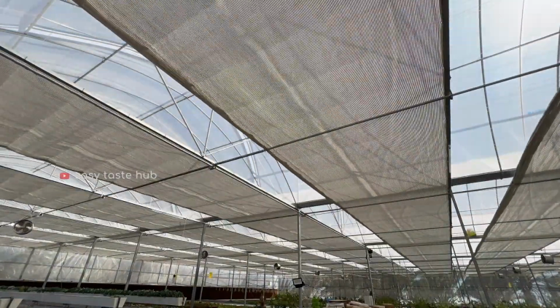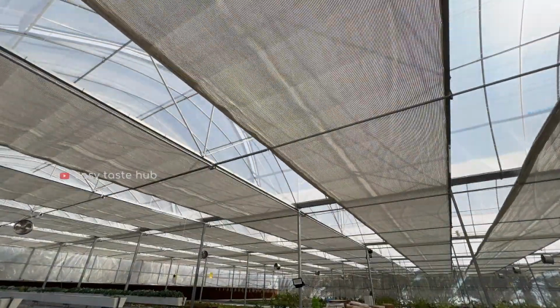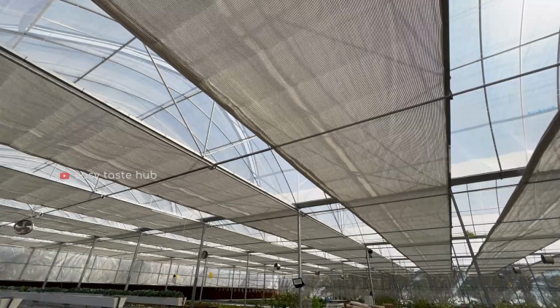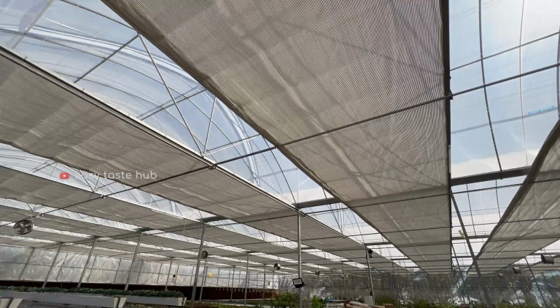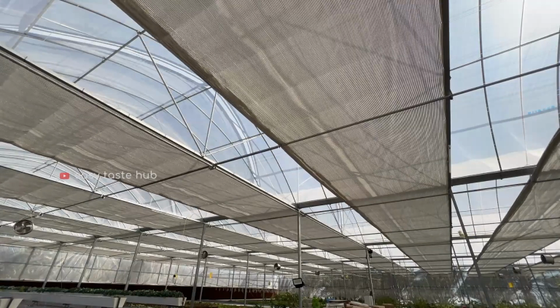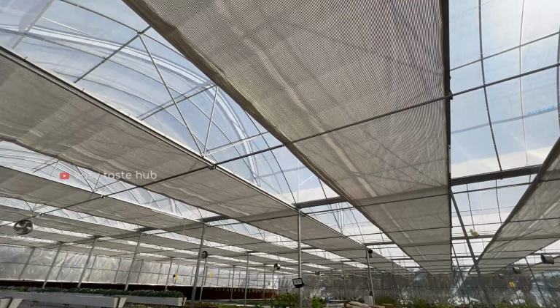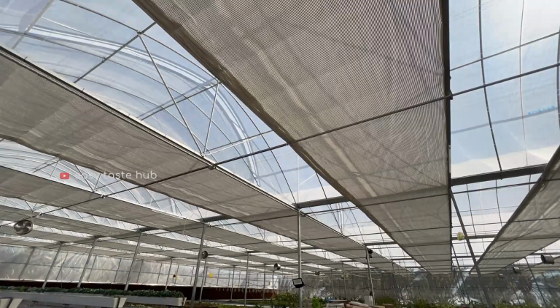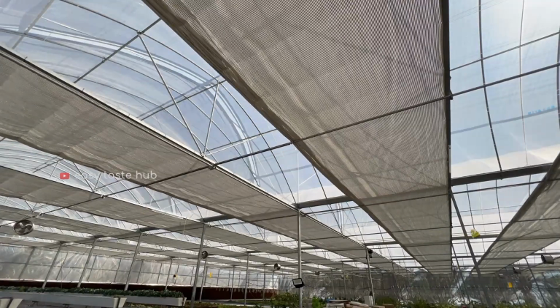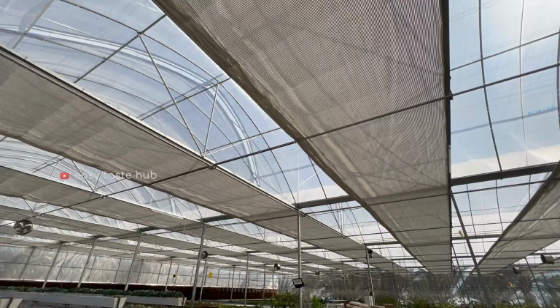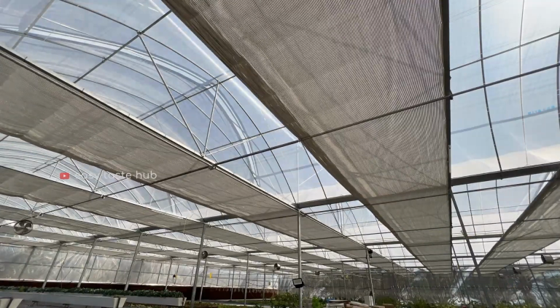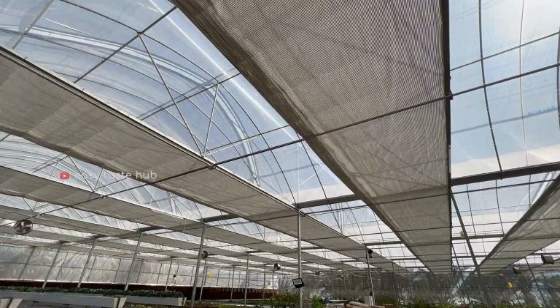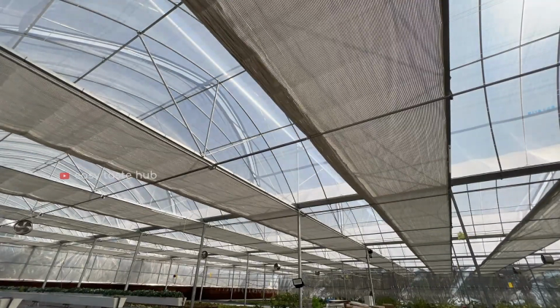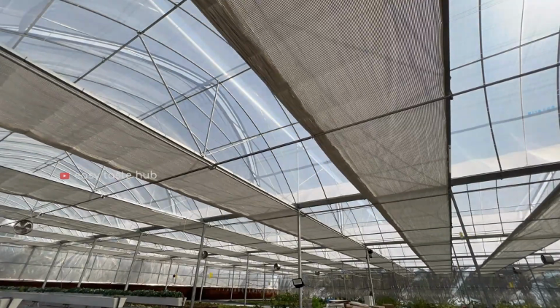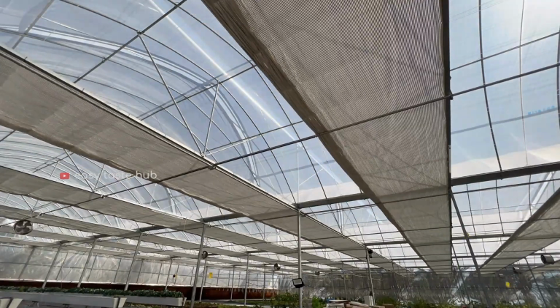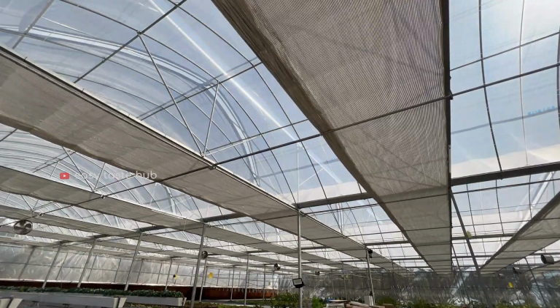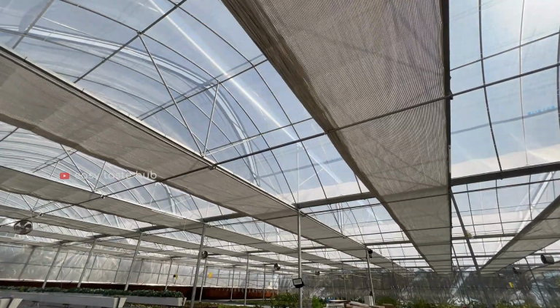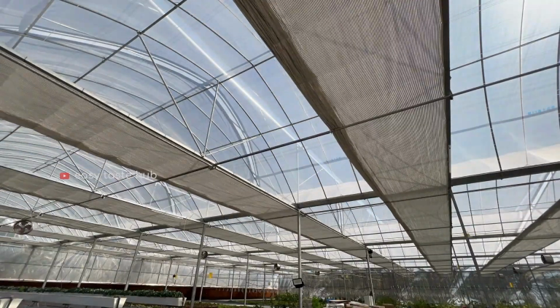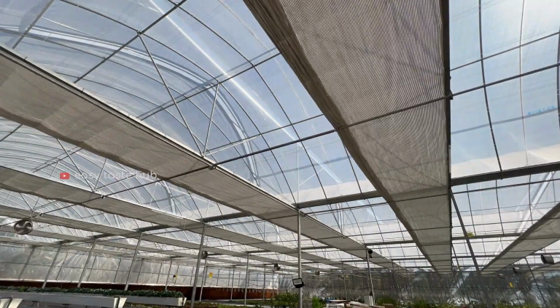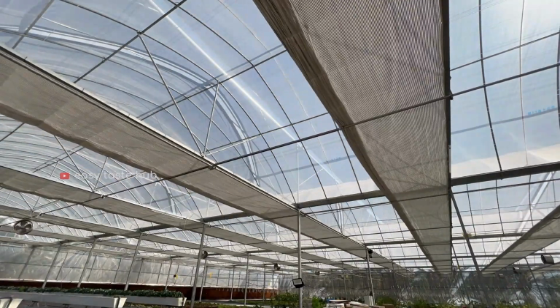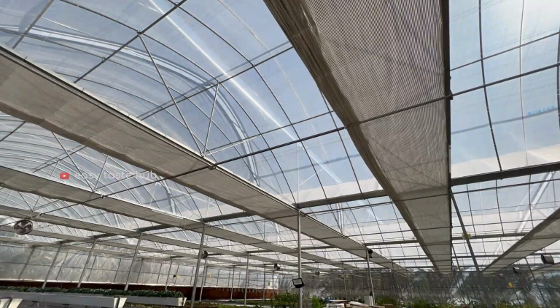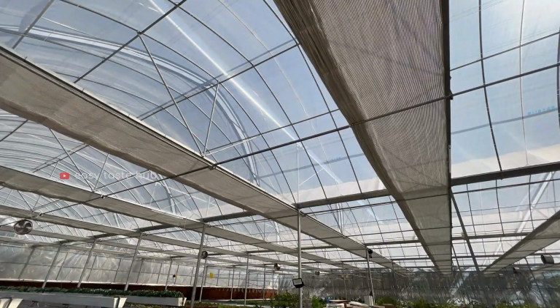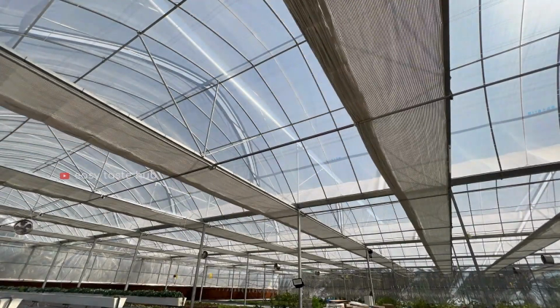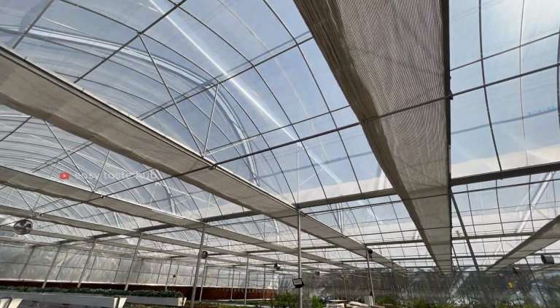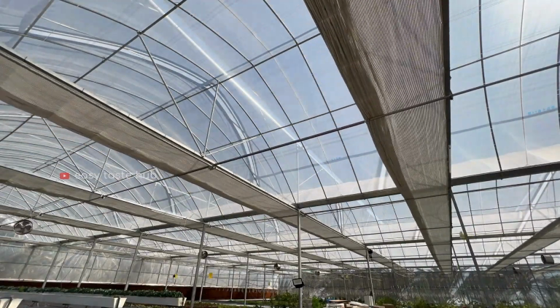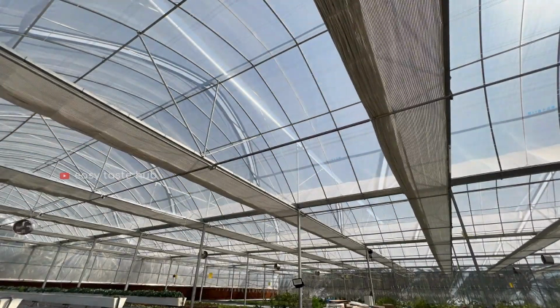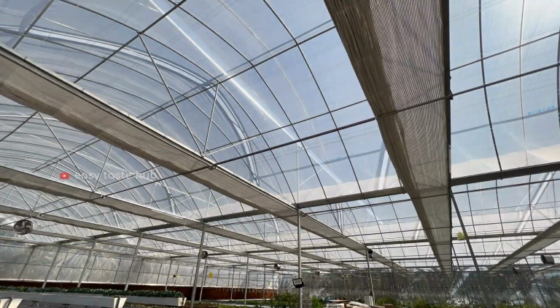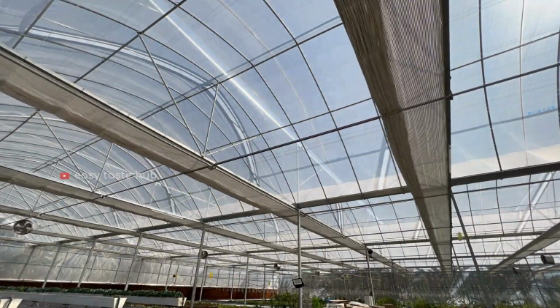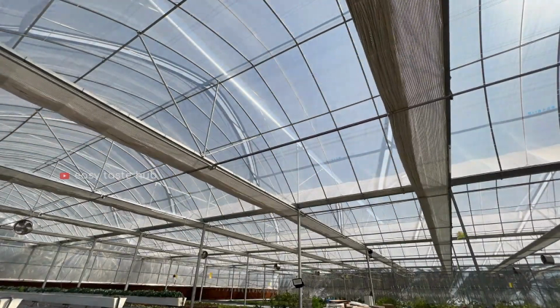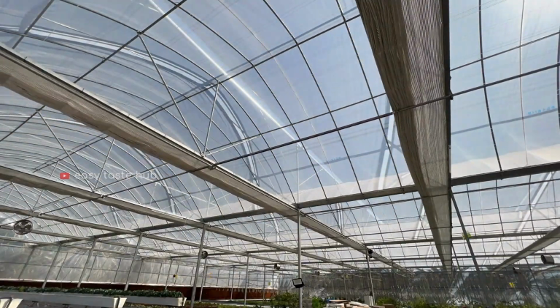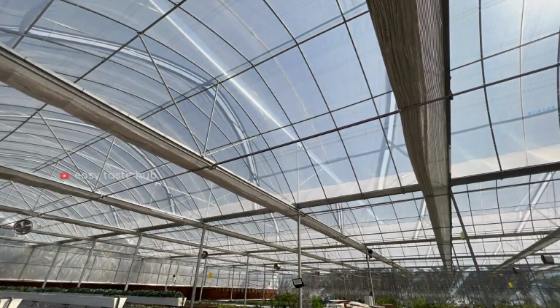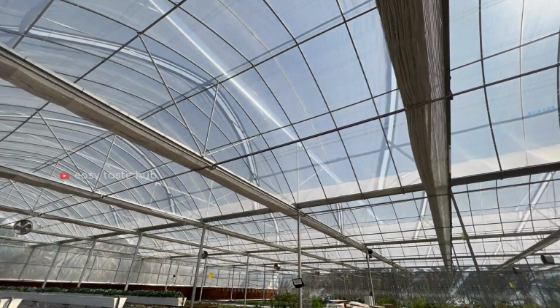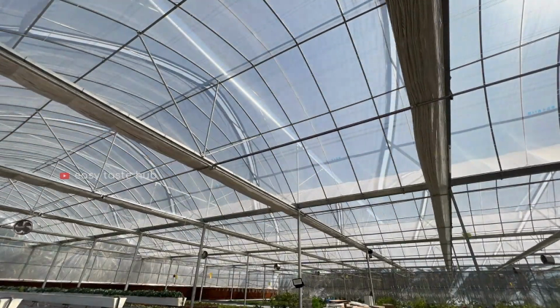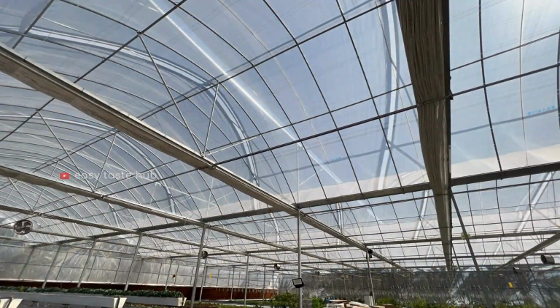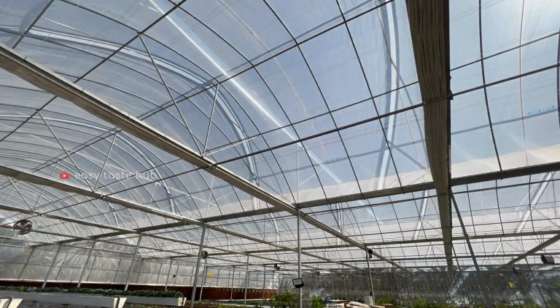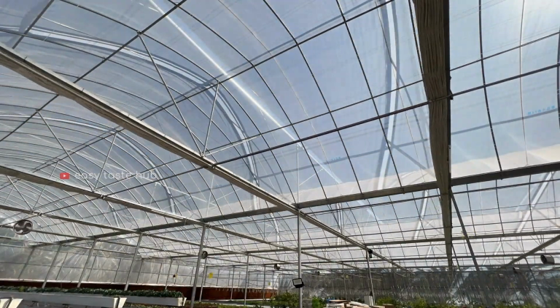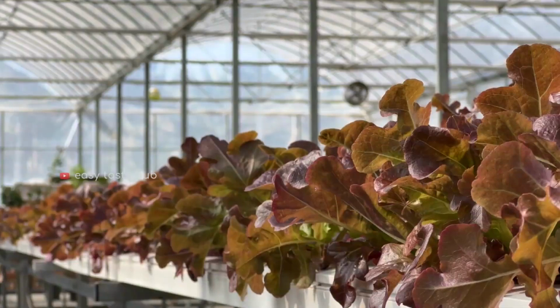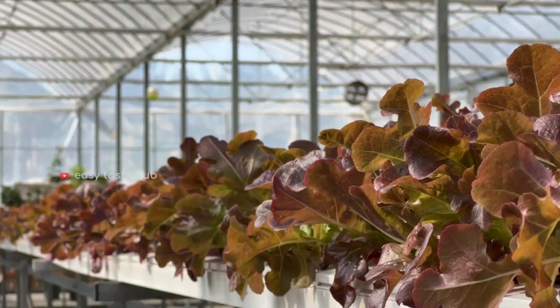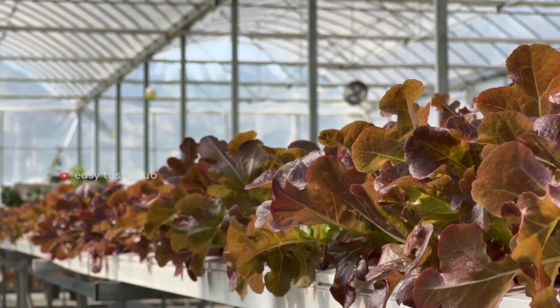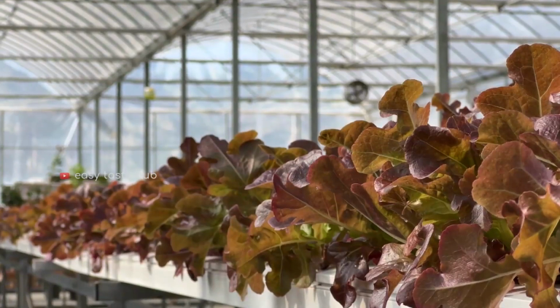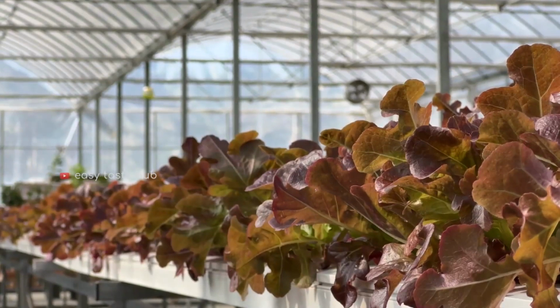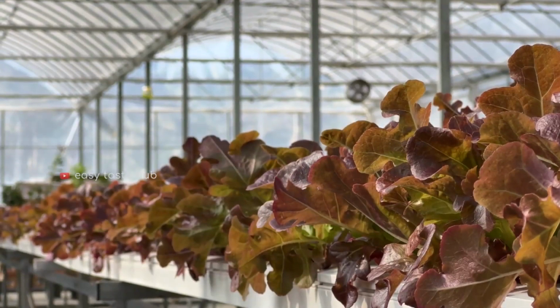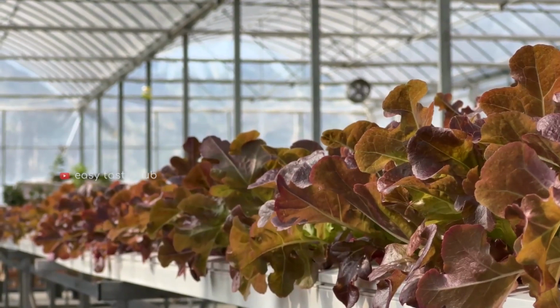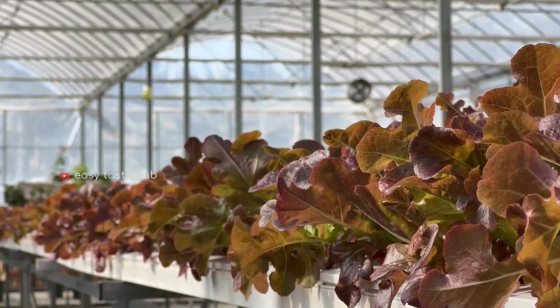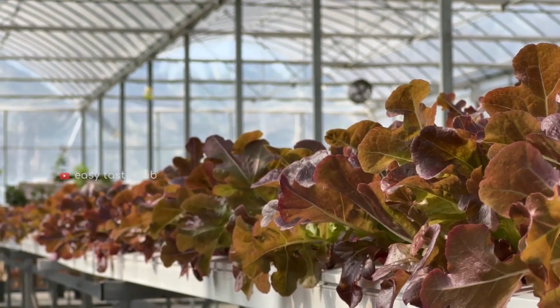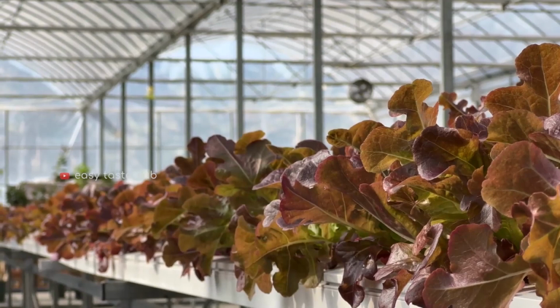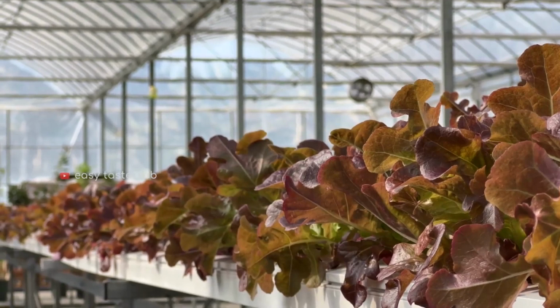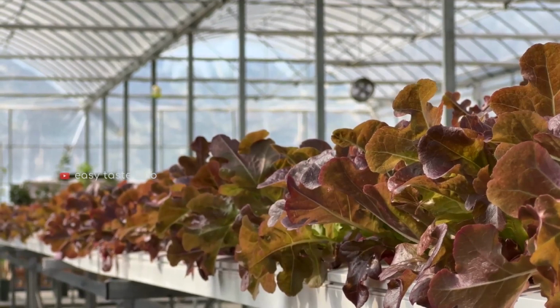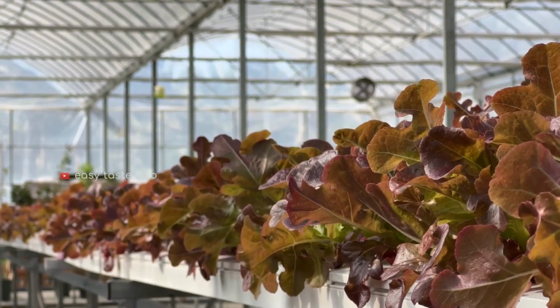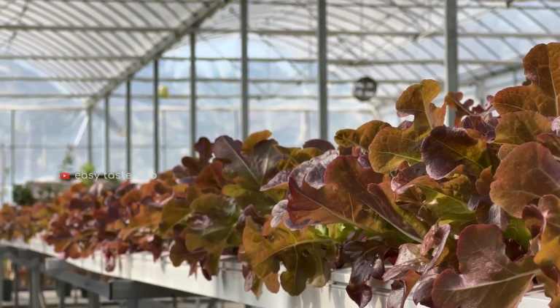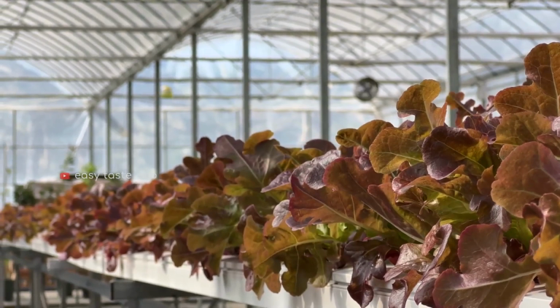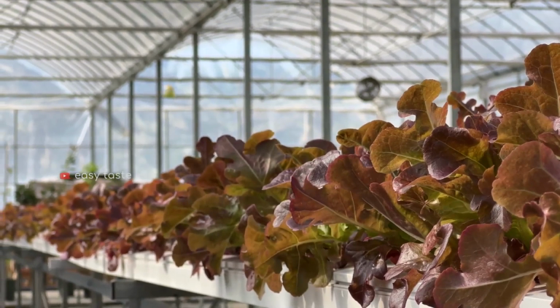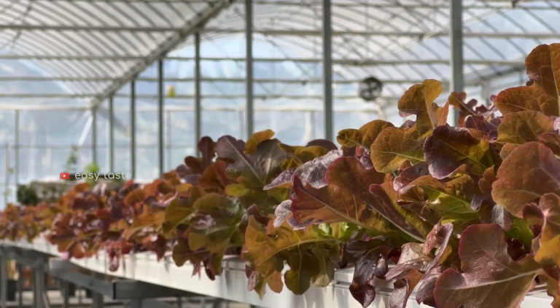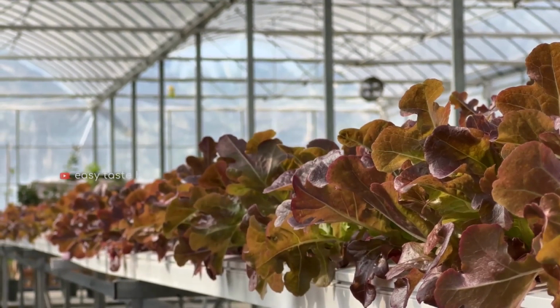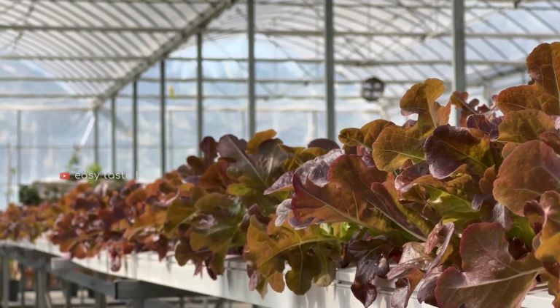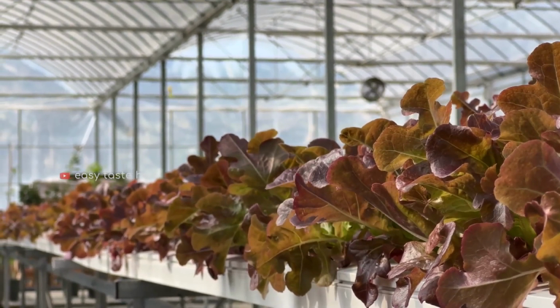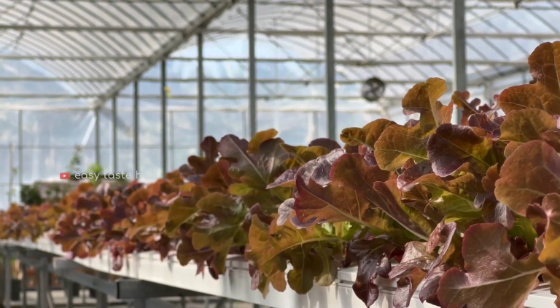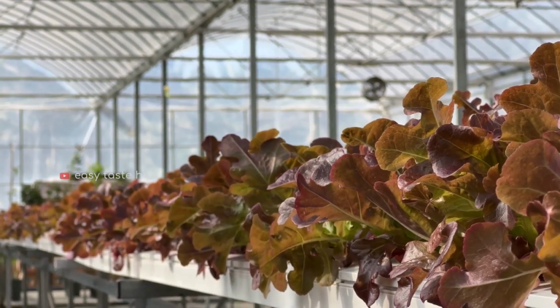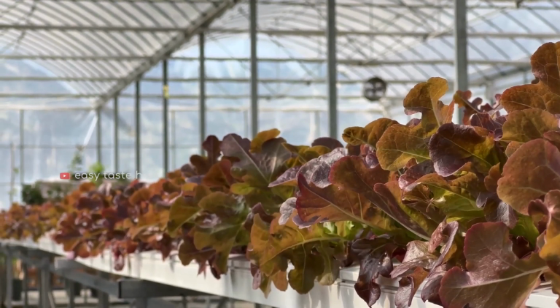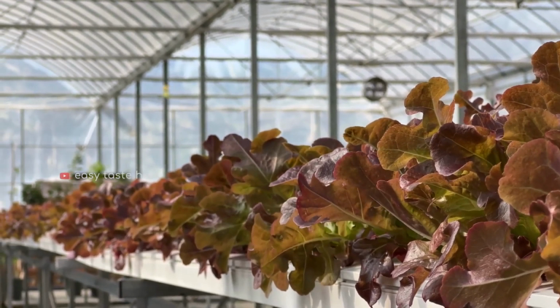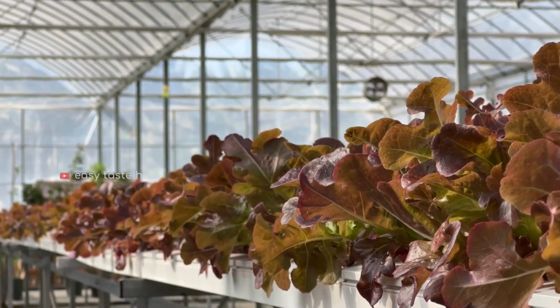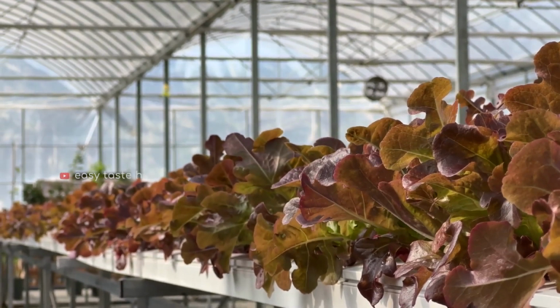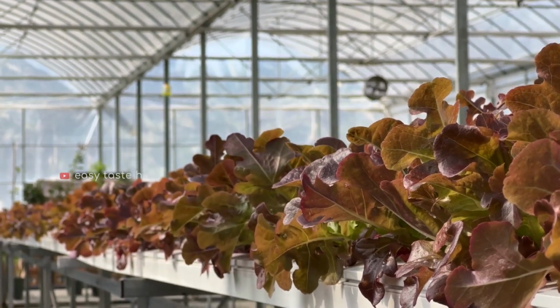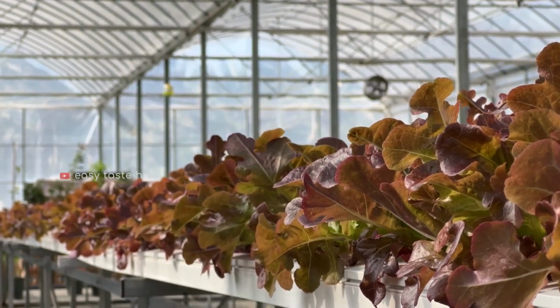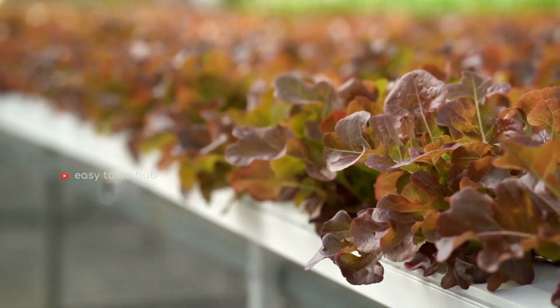Hydroponics farming is a fully environmentally friendly farming method. Here they produce very healthy vegetables during the whole year.